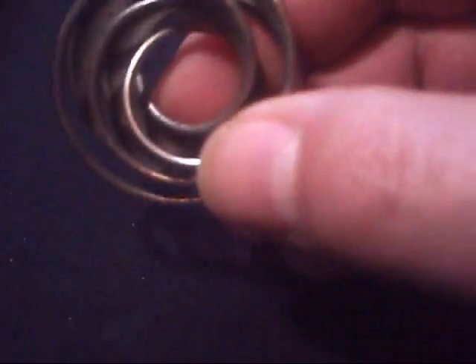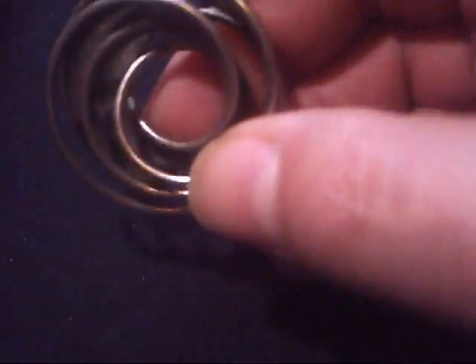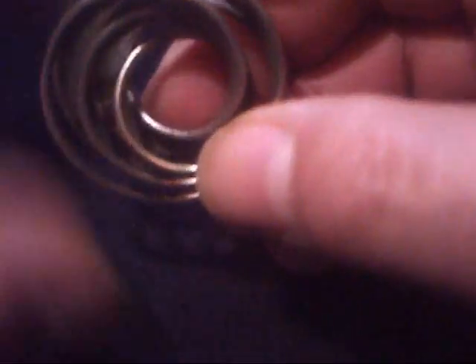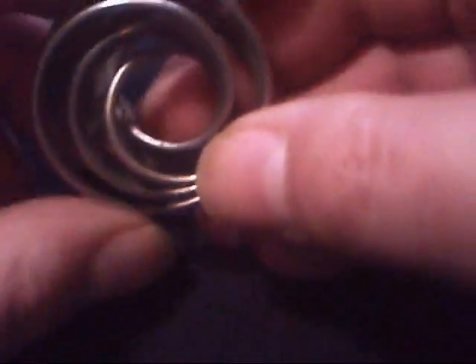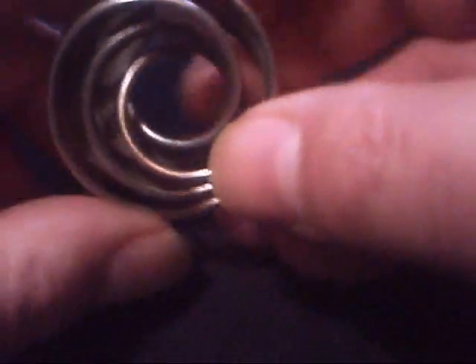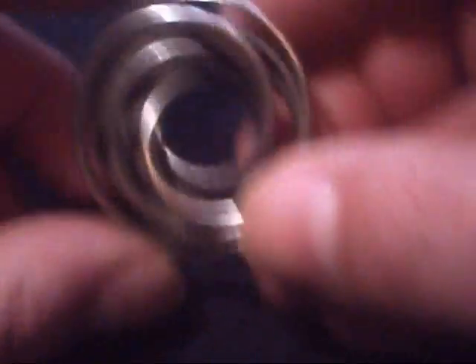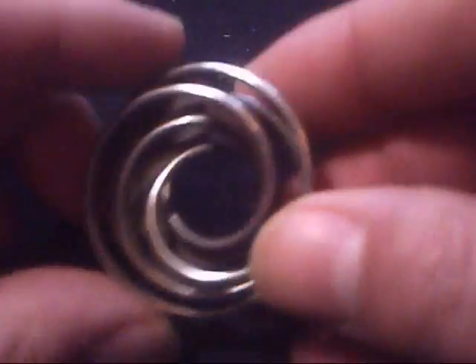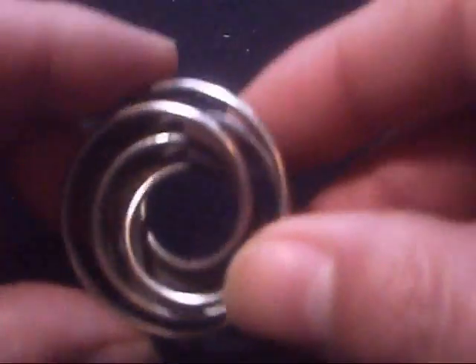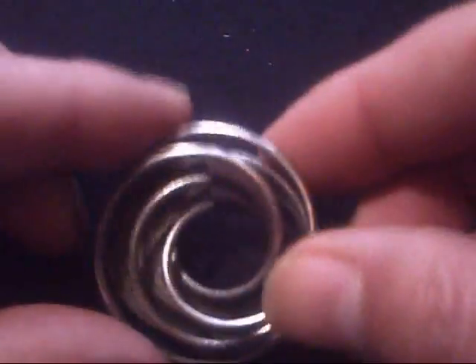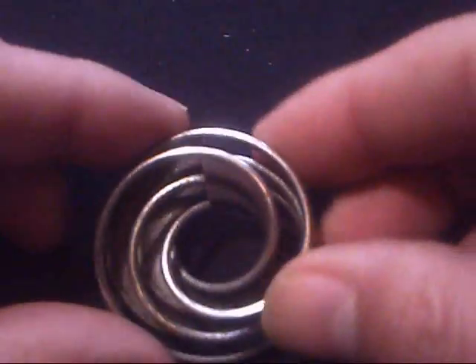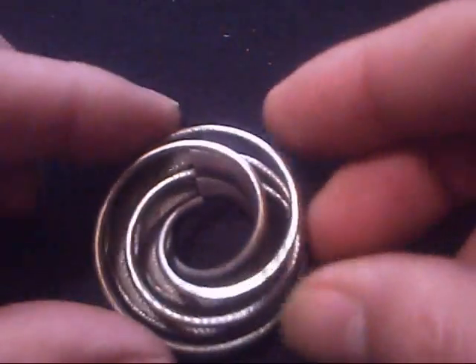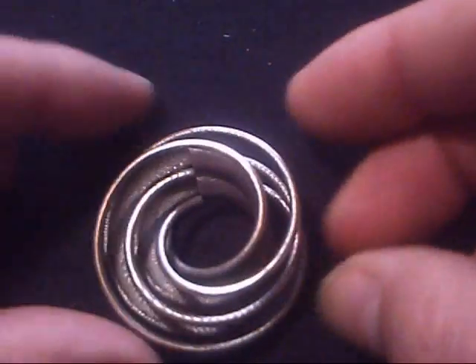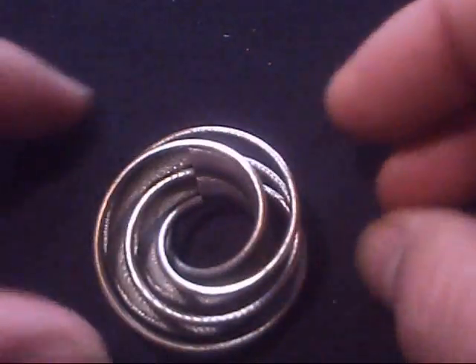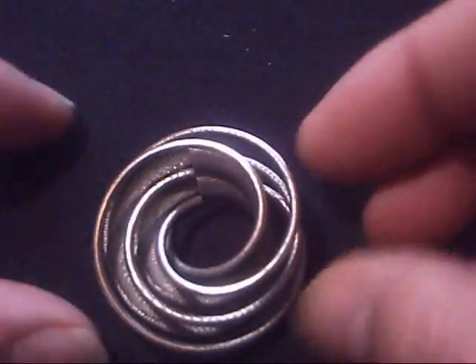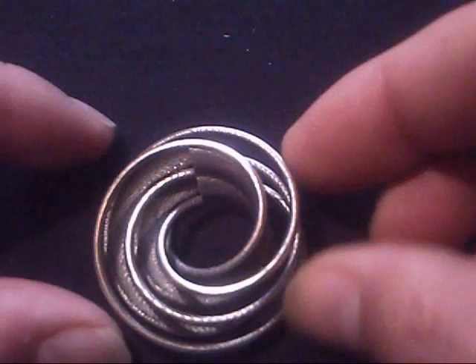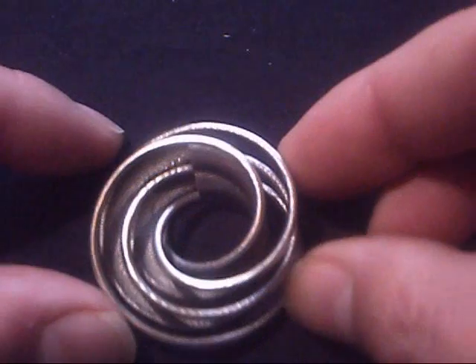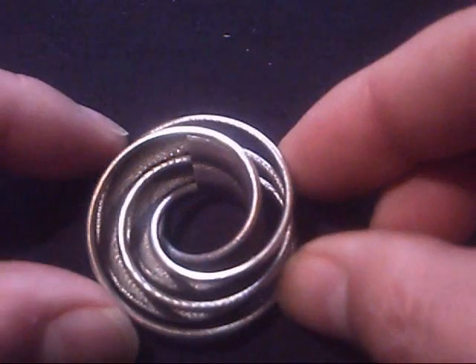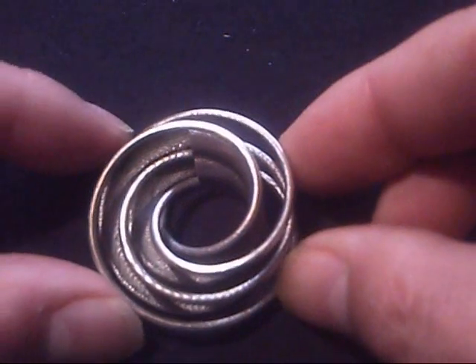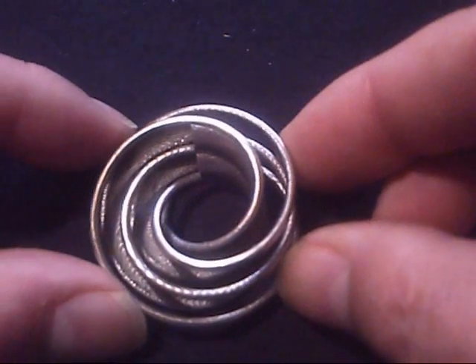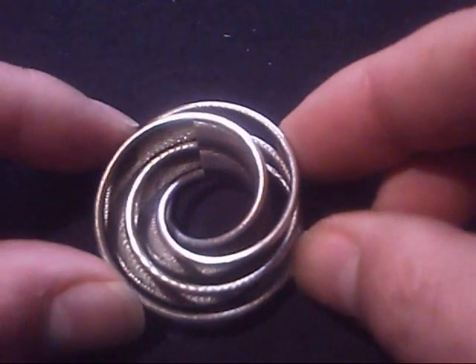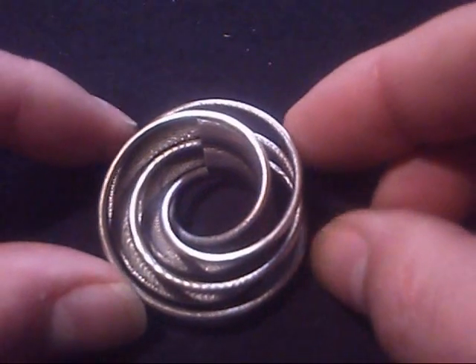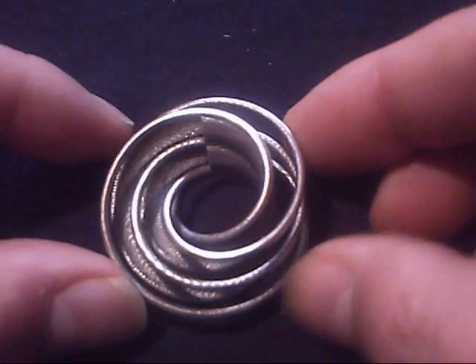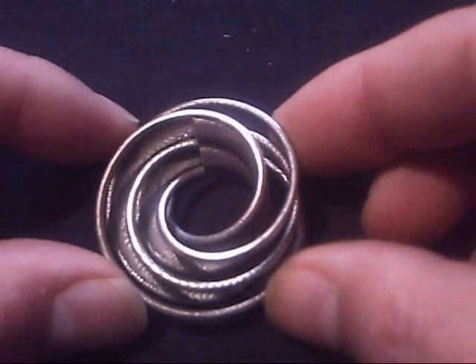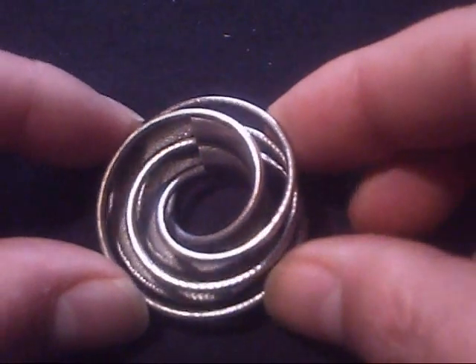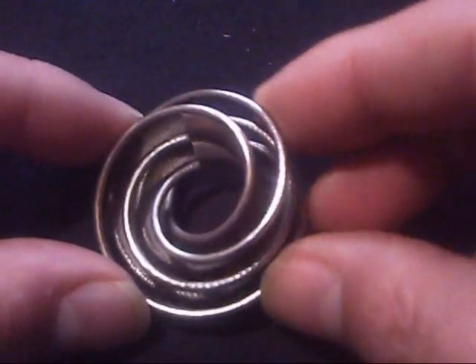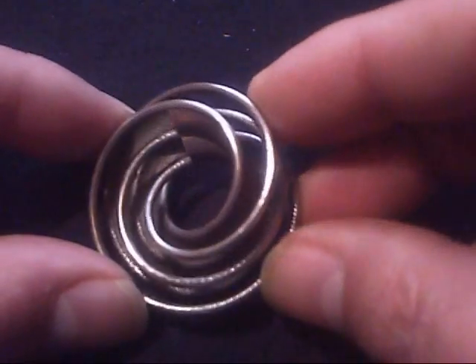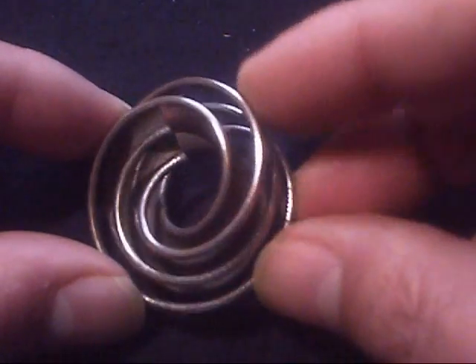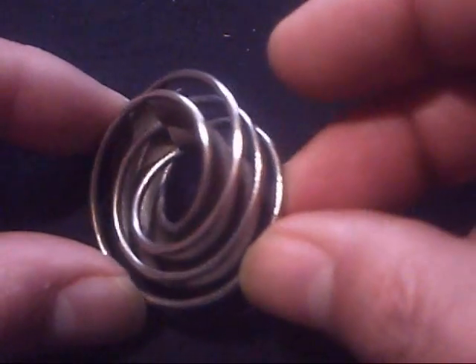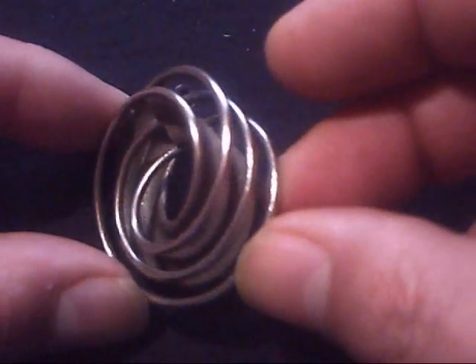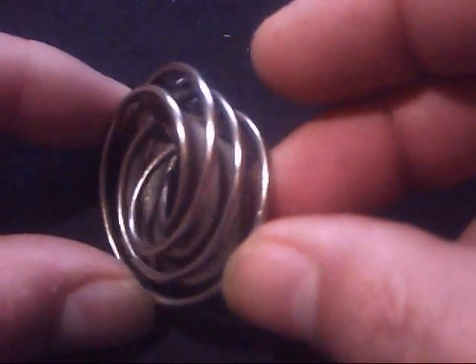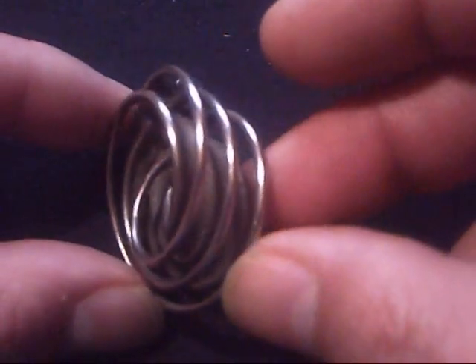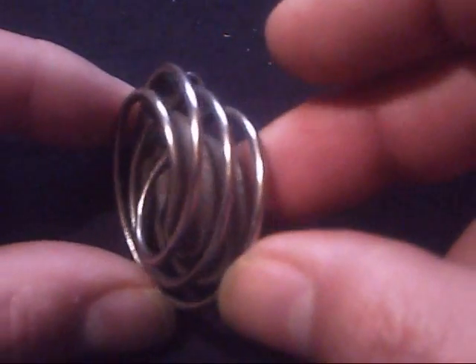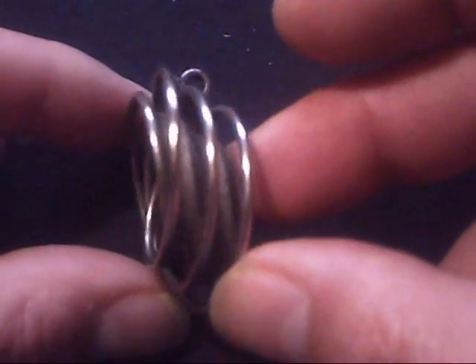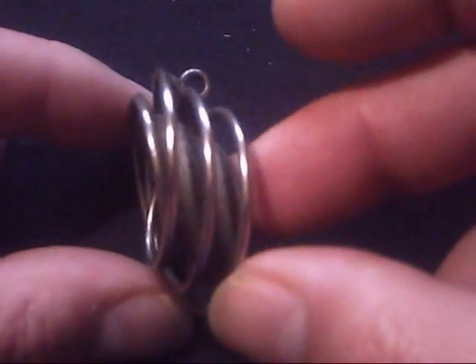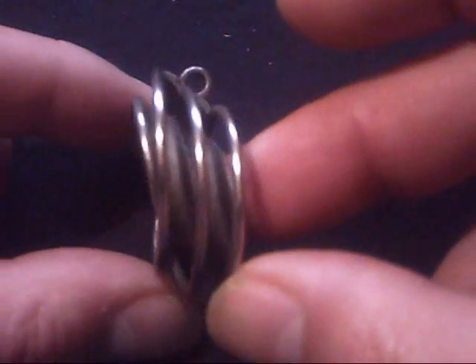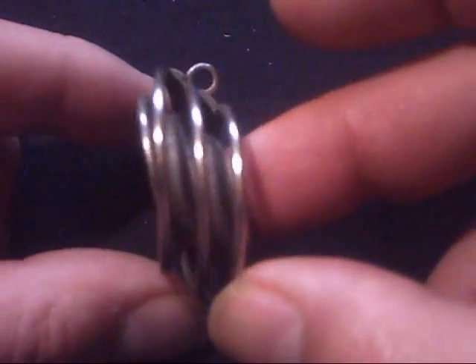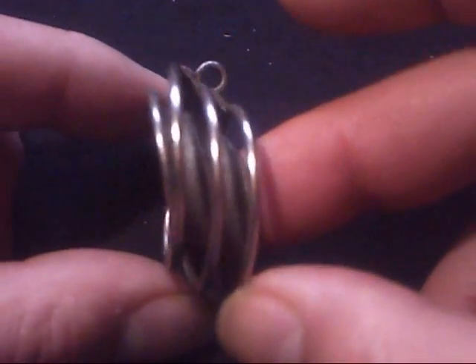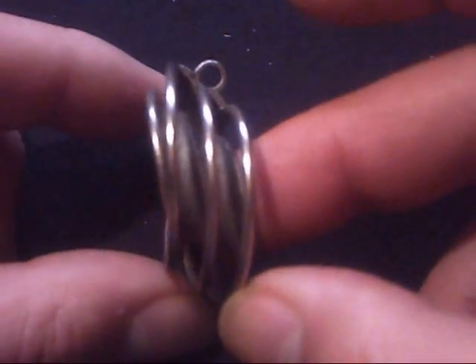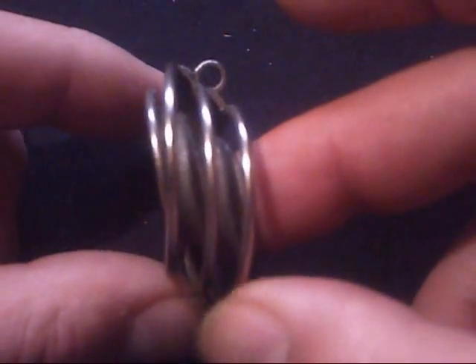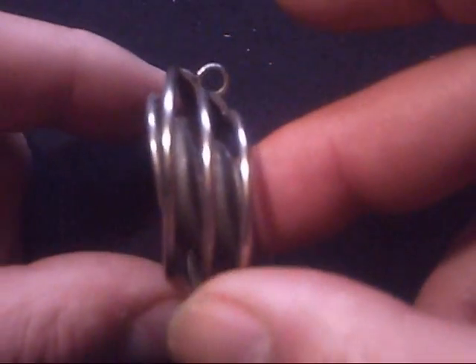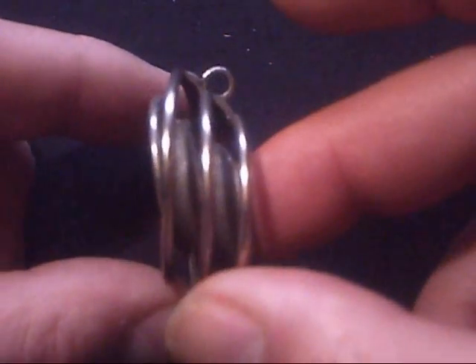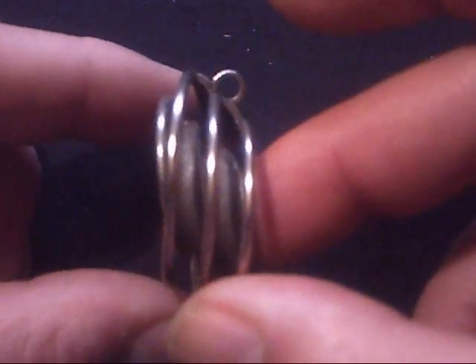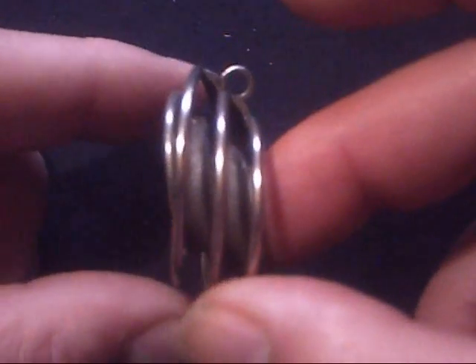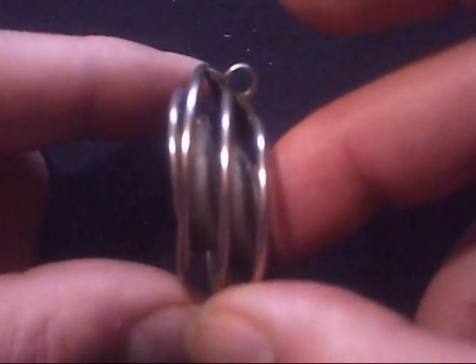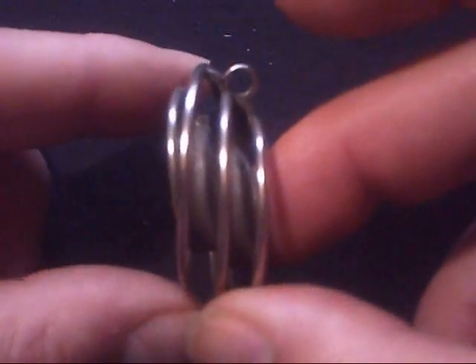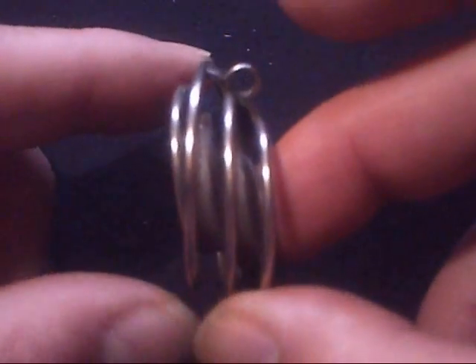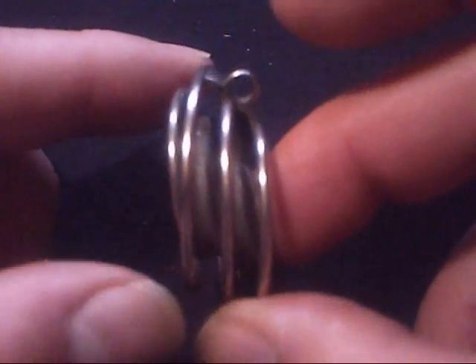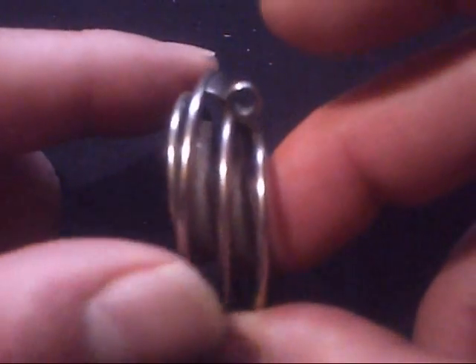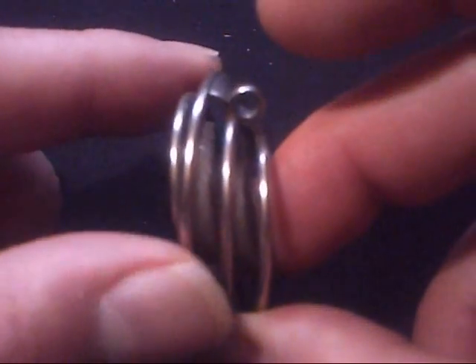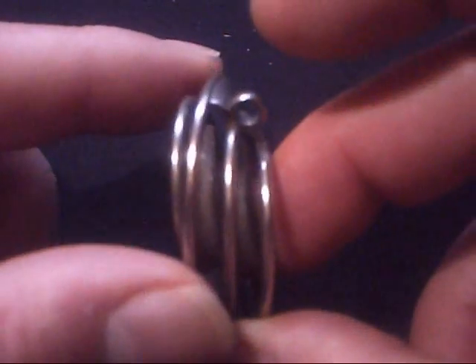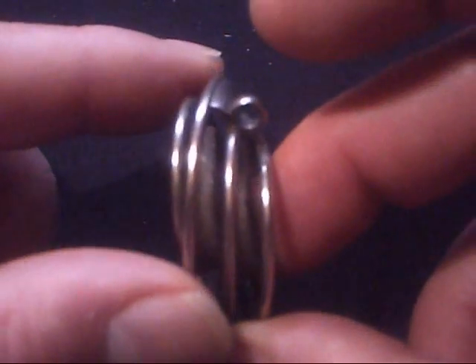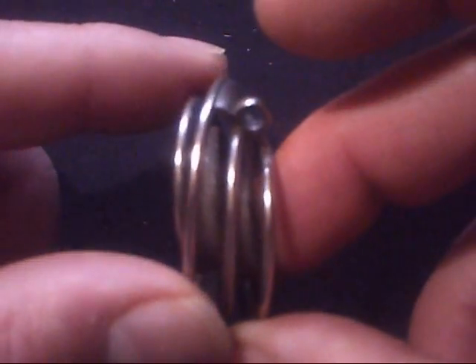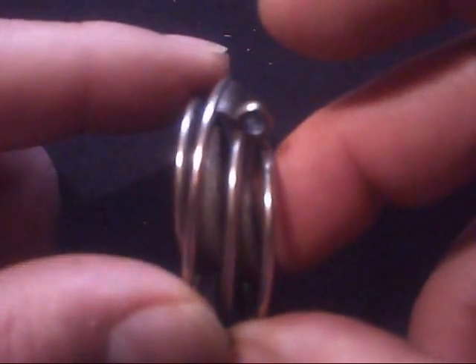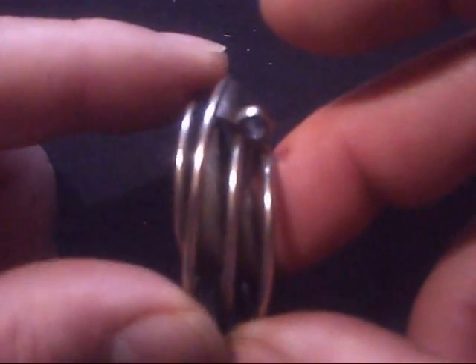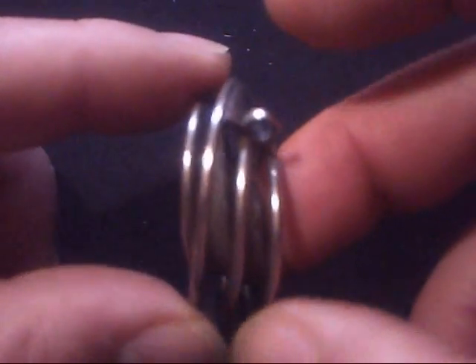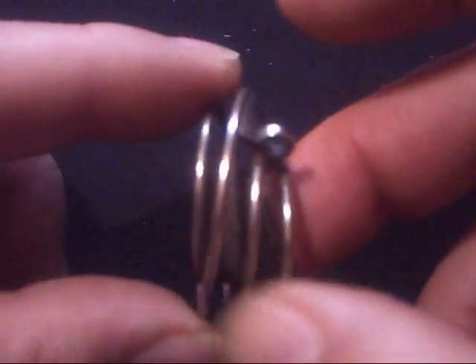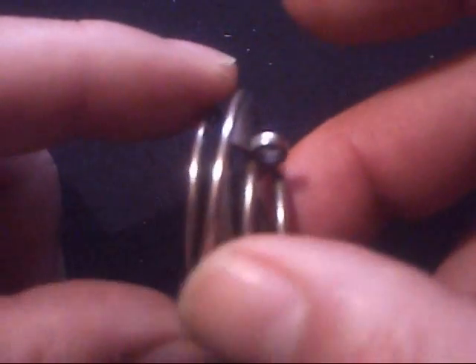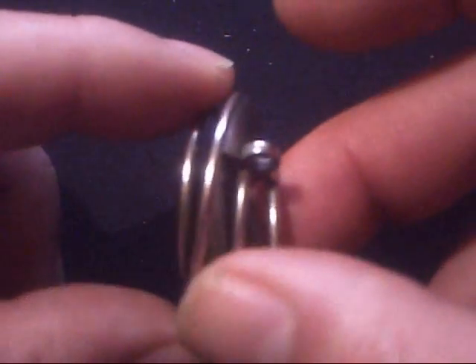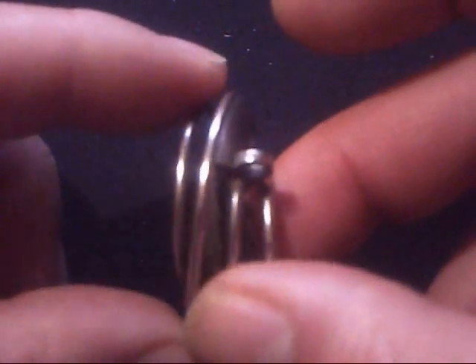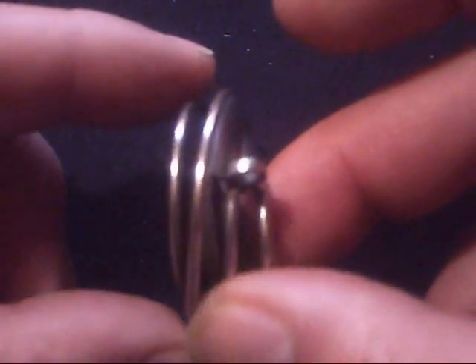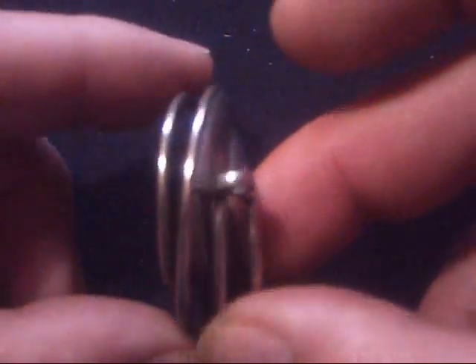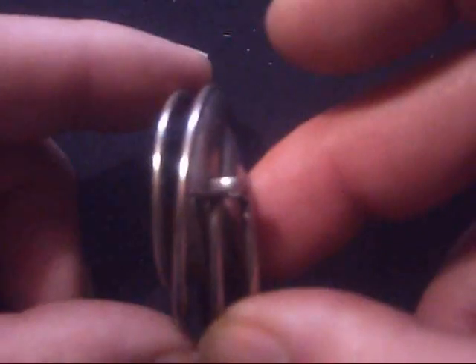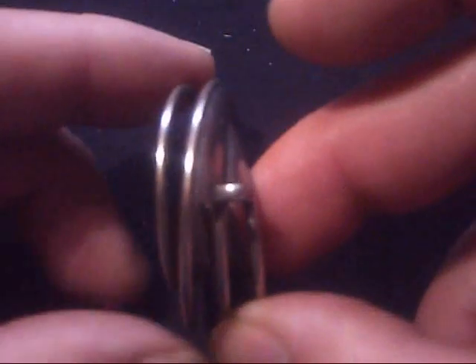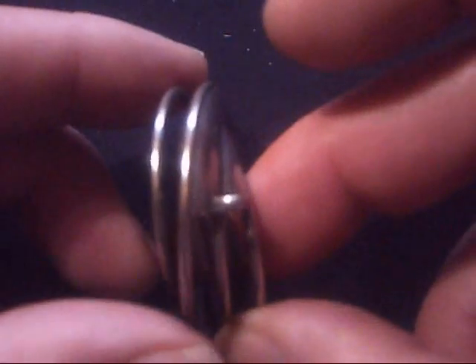There you go, it has no balls. This is the base 3D print from Shapeways.